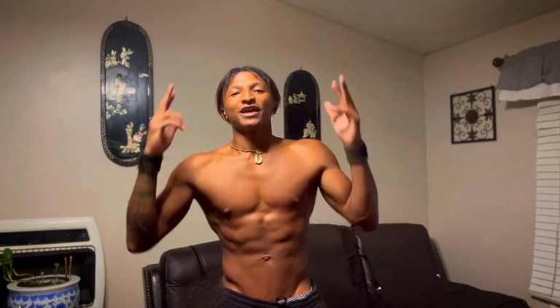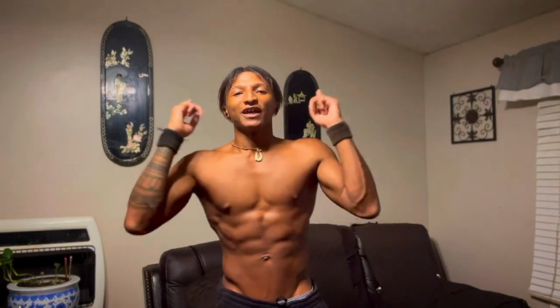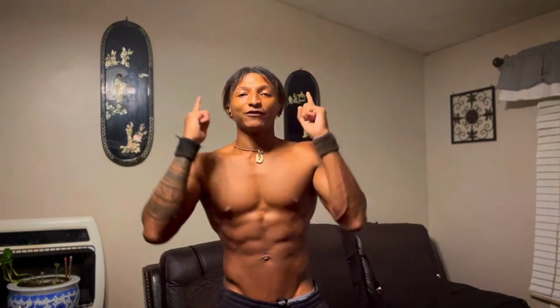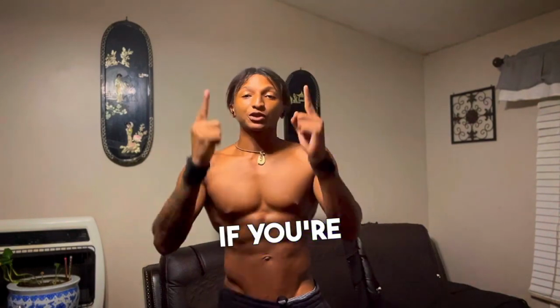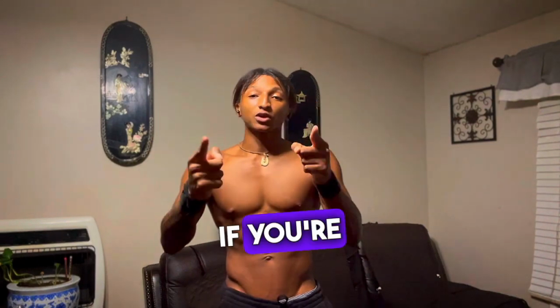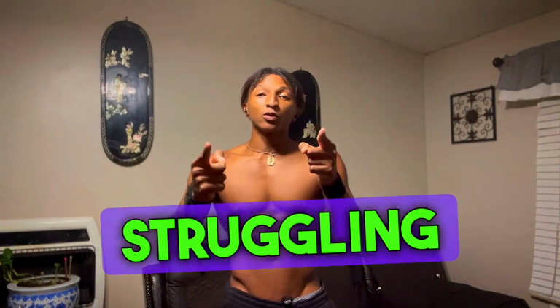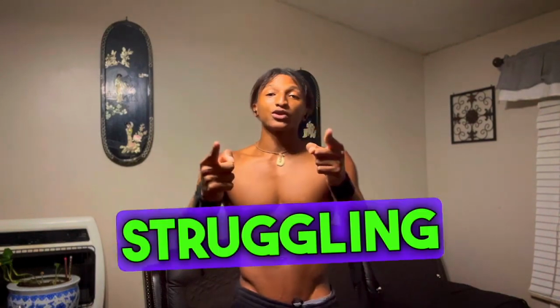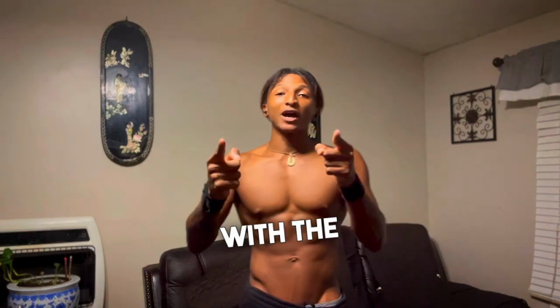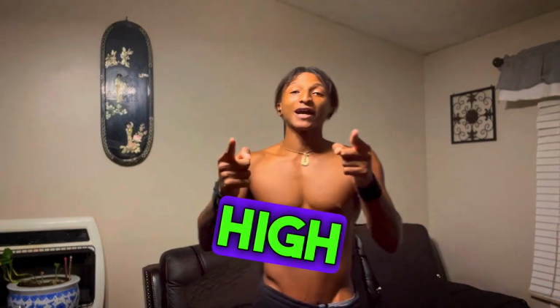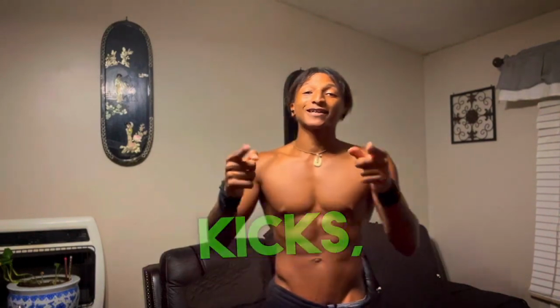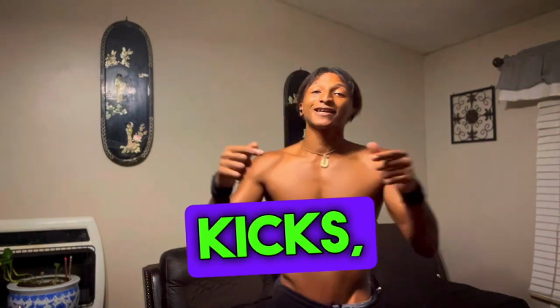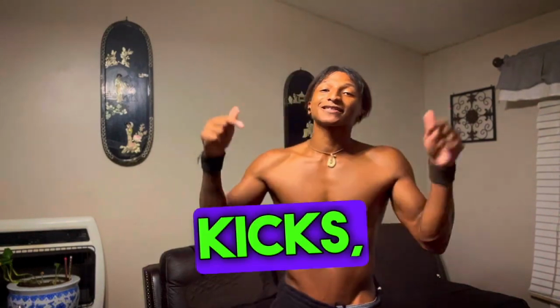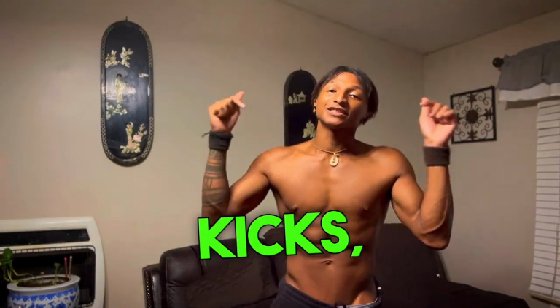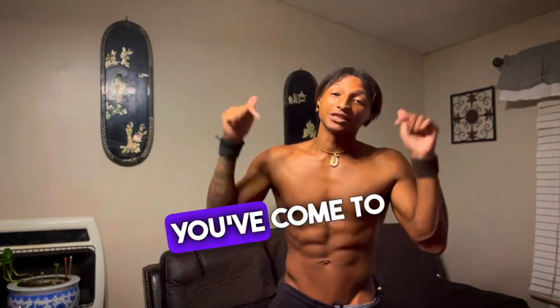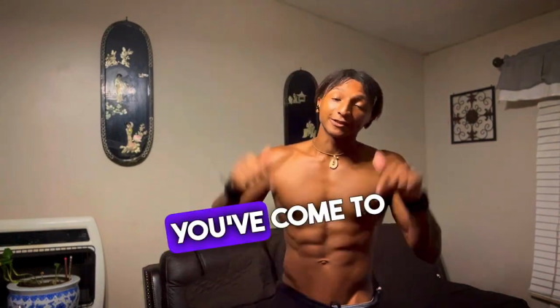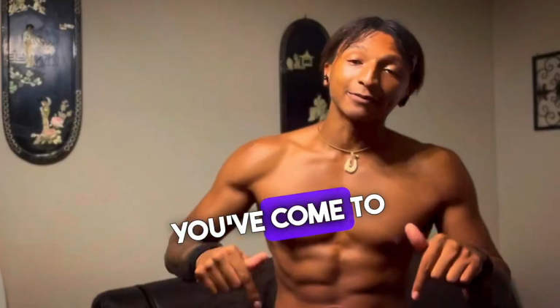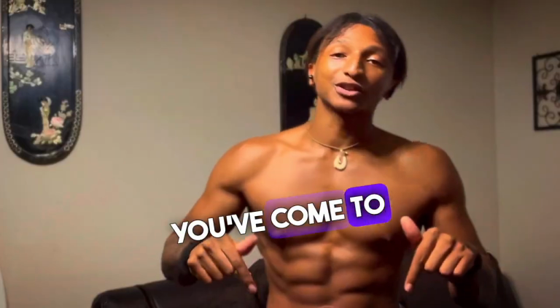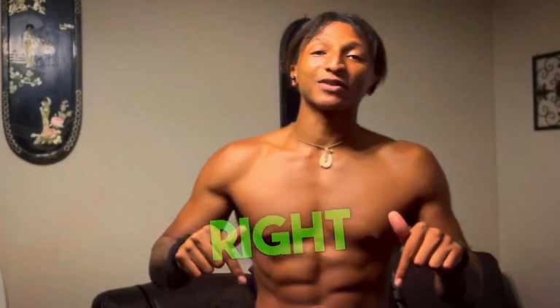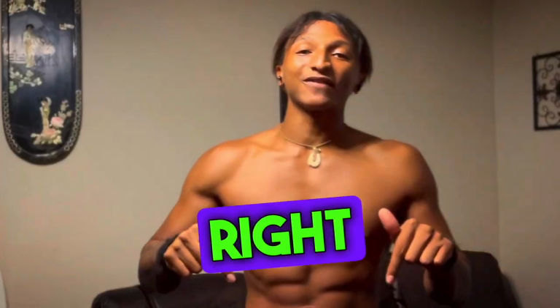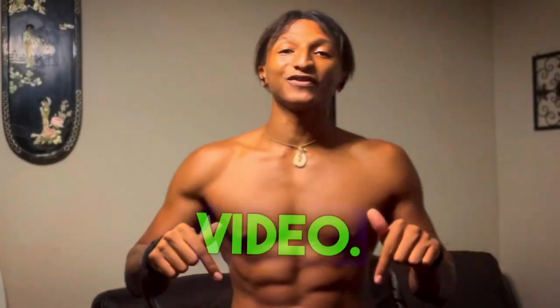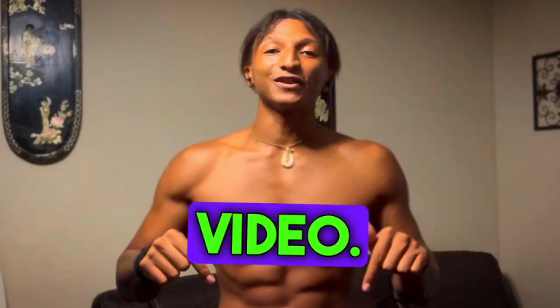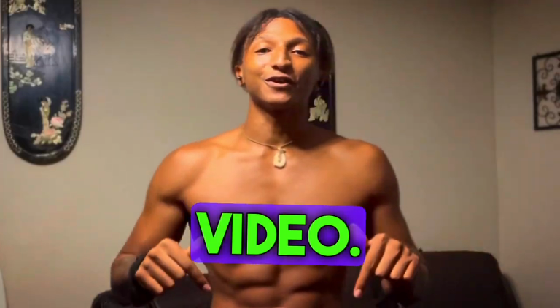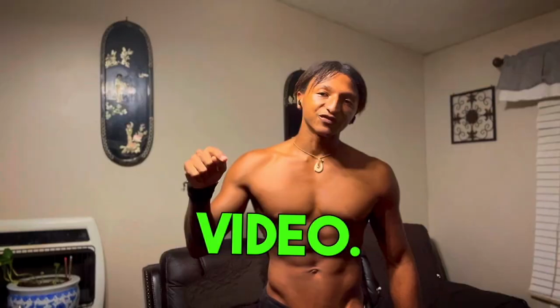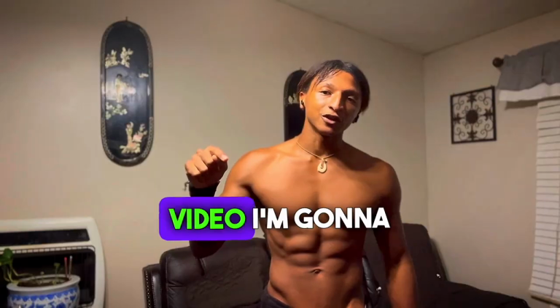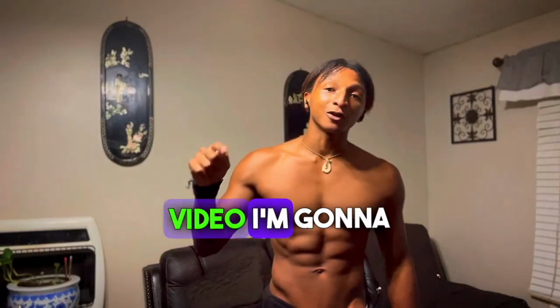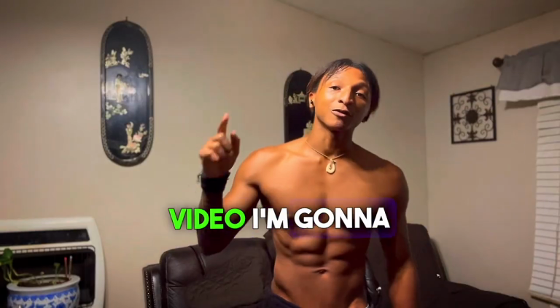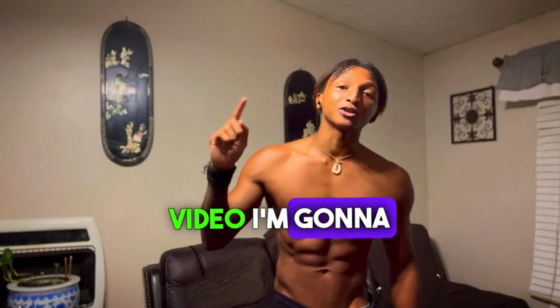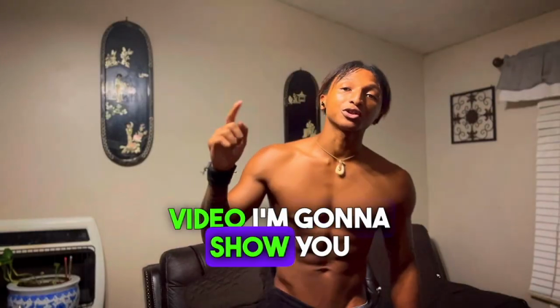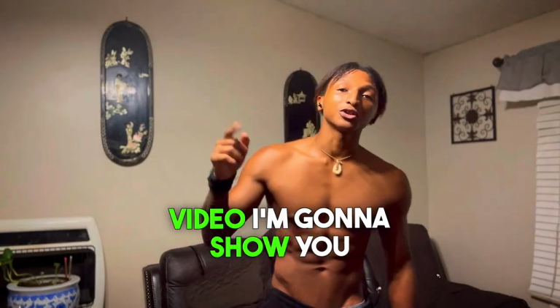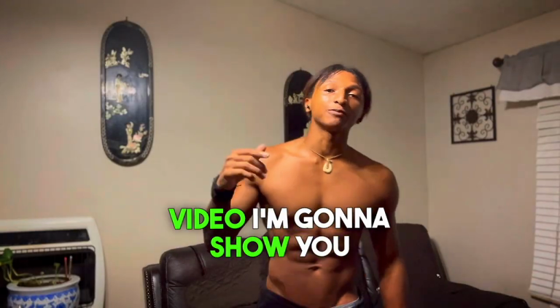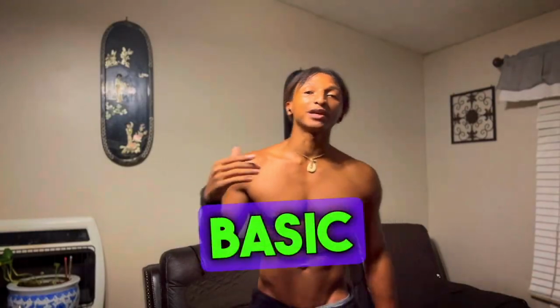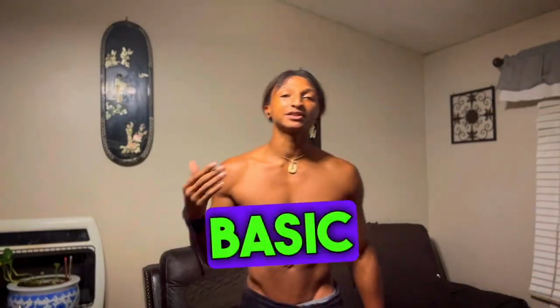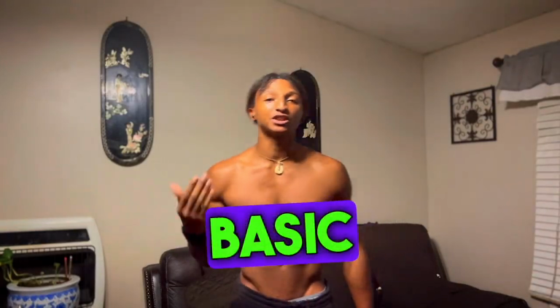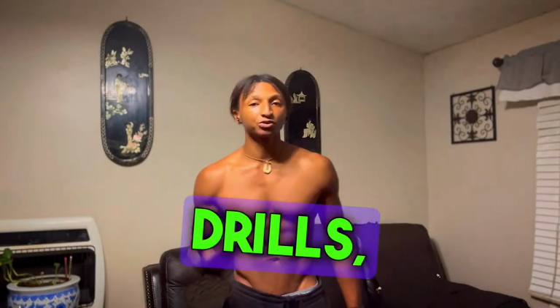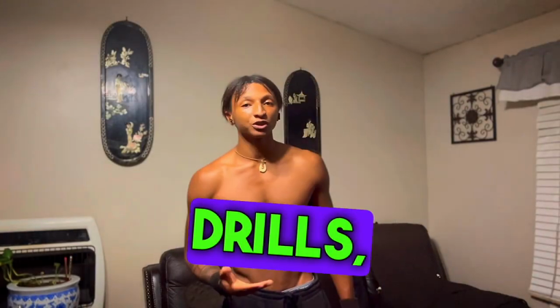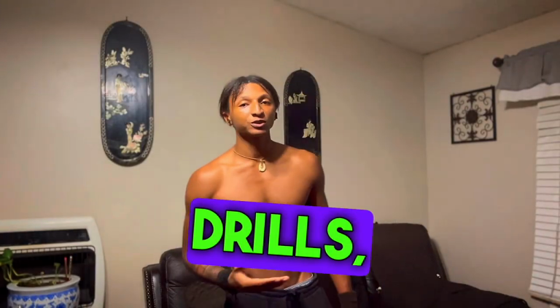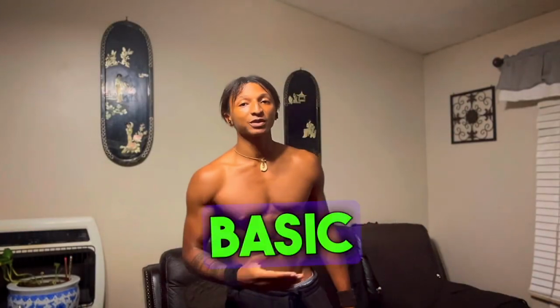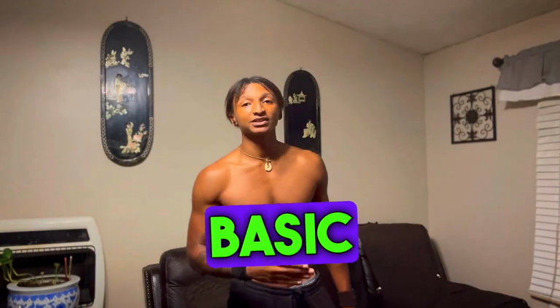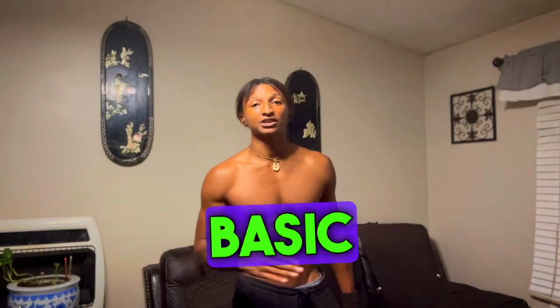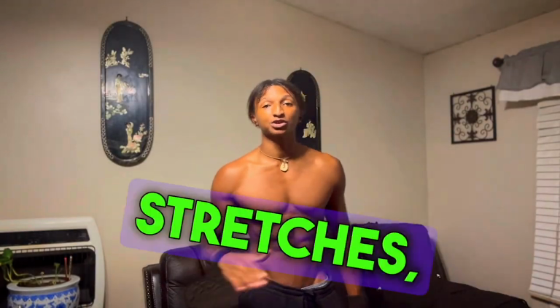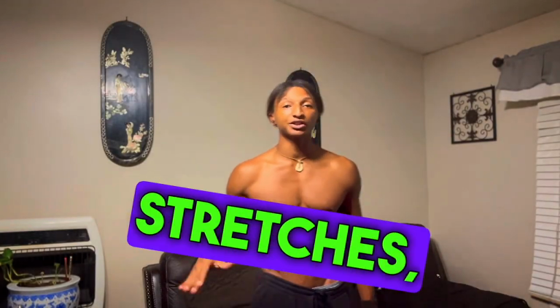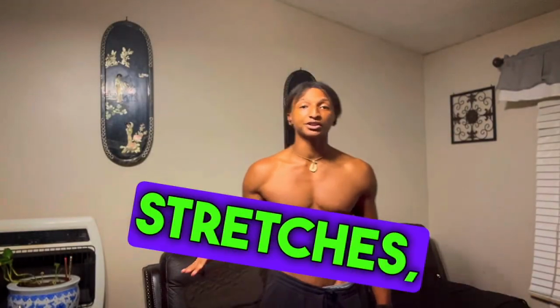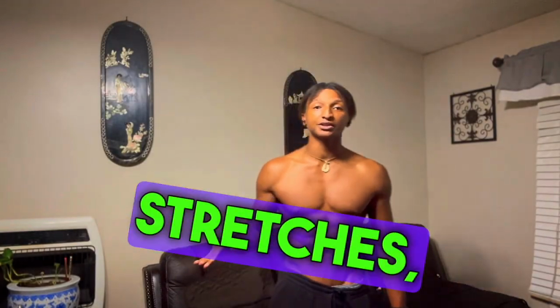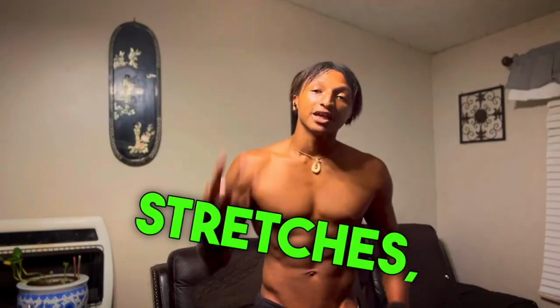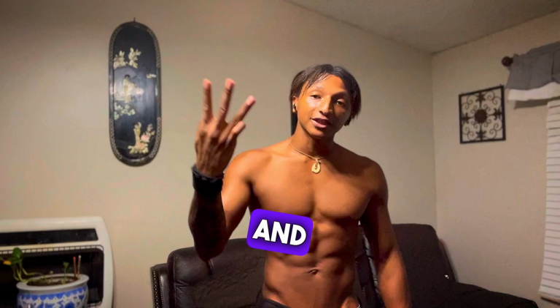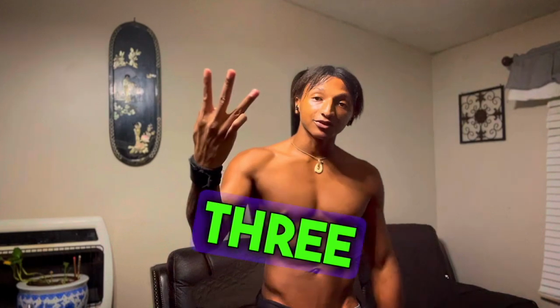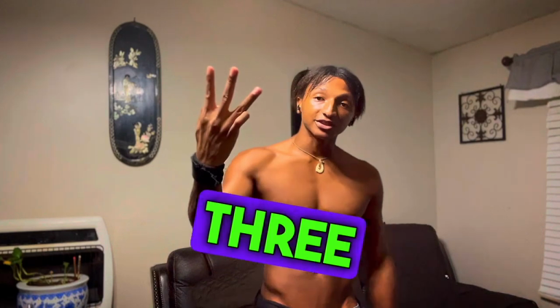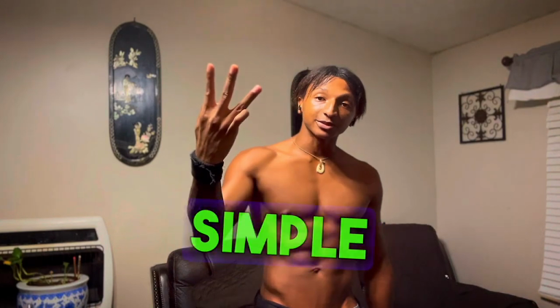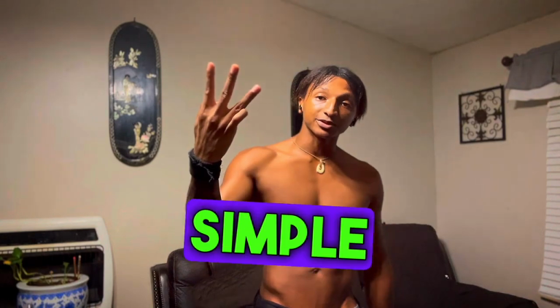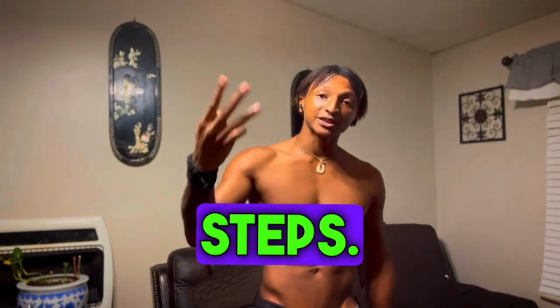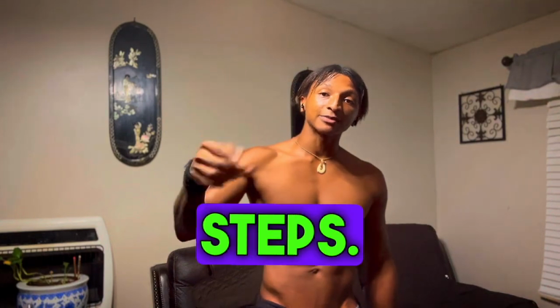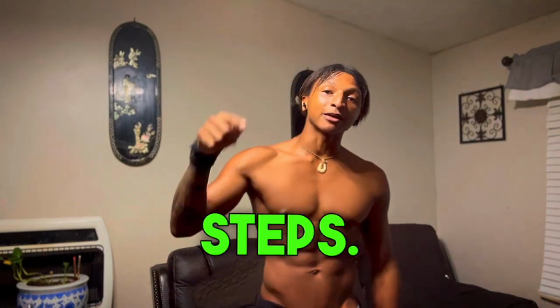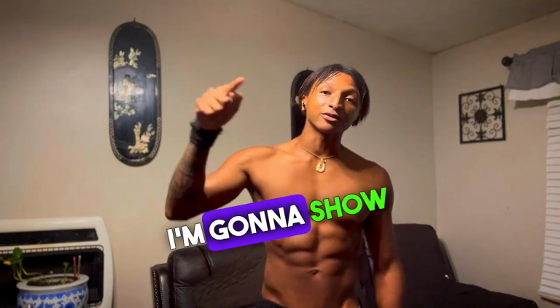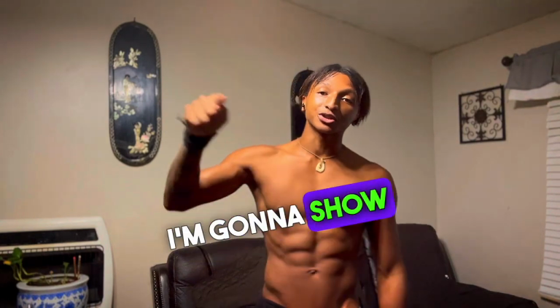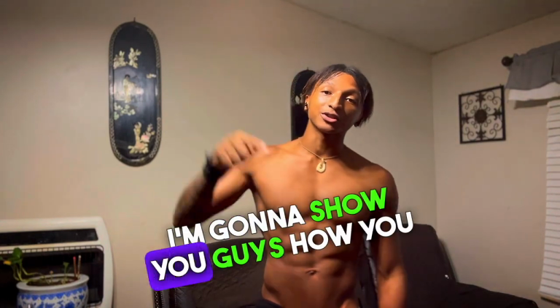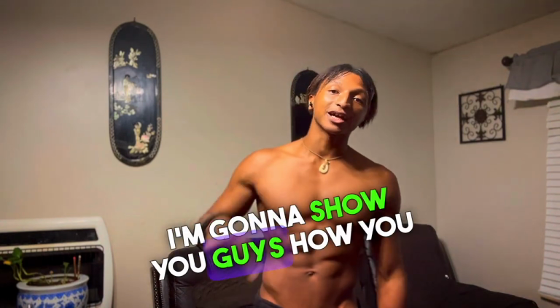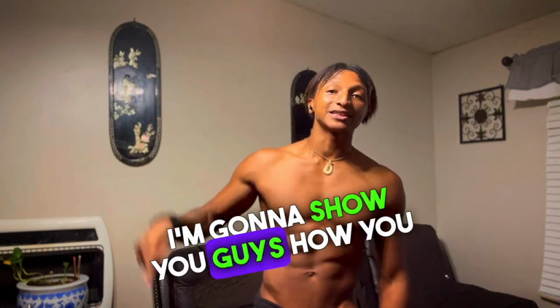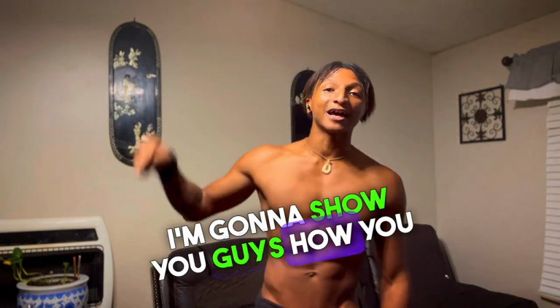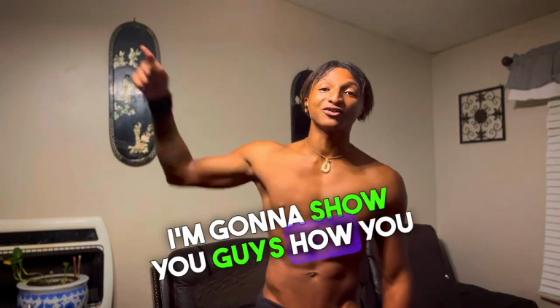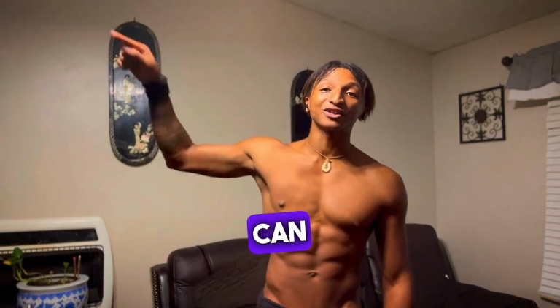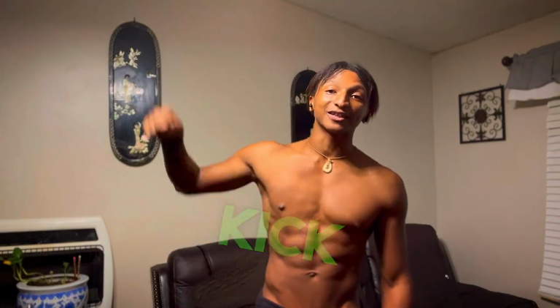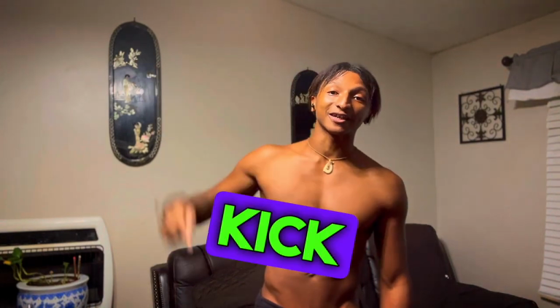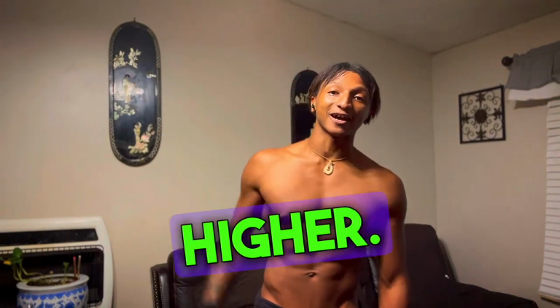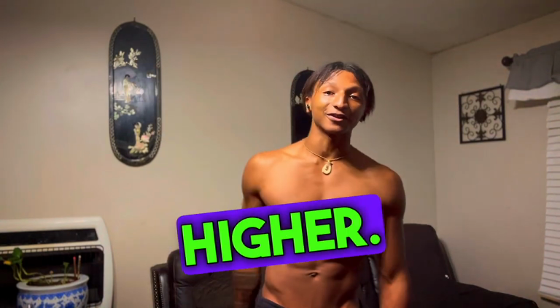If you're struggling with high kicks, you've come to the right video. I want to show you basic drills, basic stretches, and three simple steps on how you can kick higher.